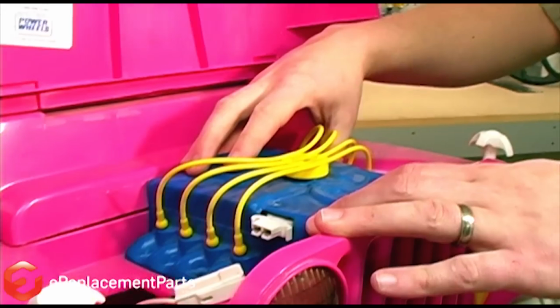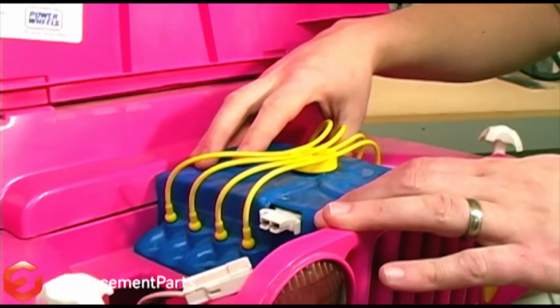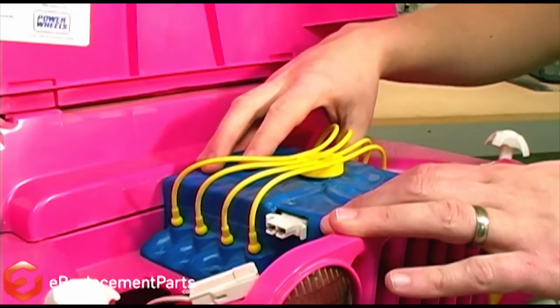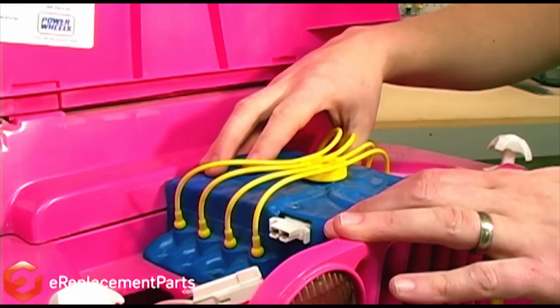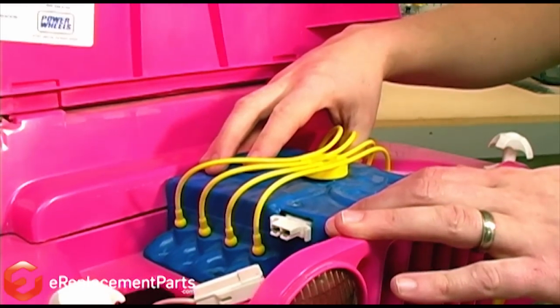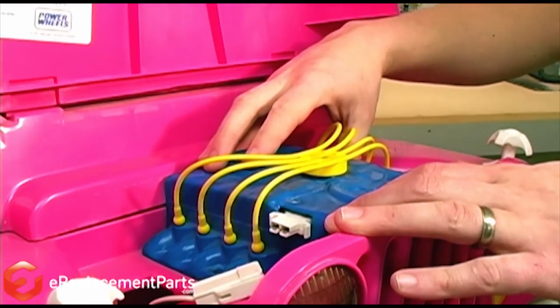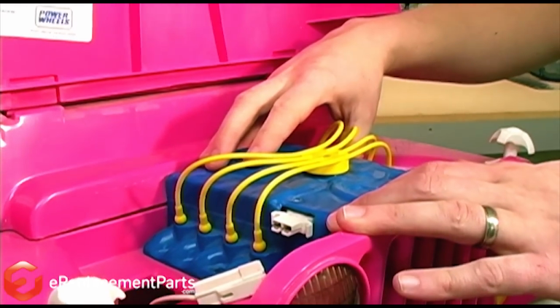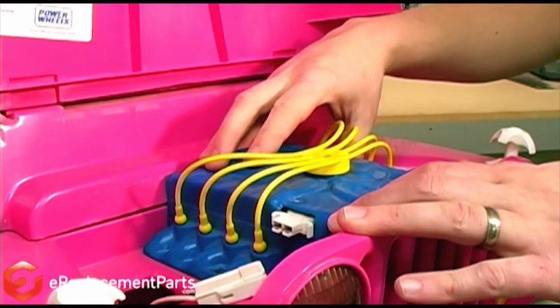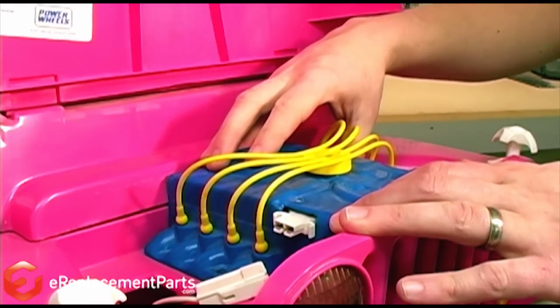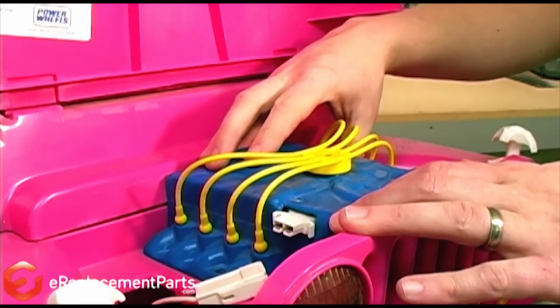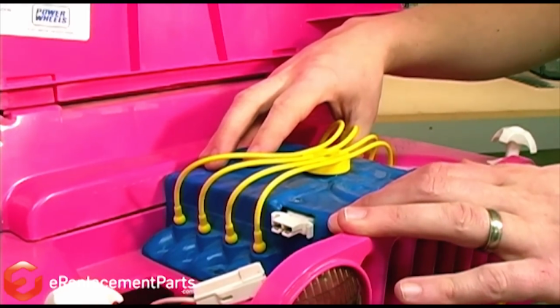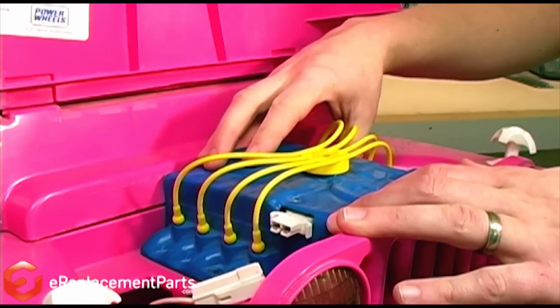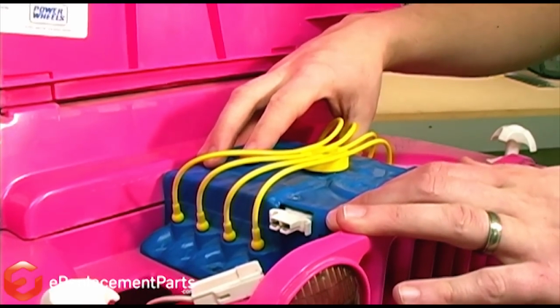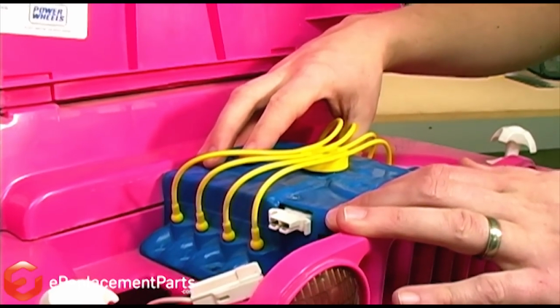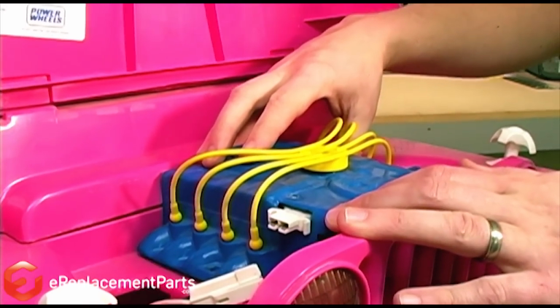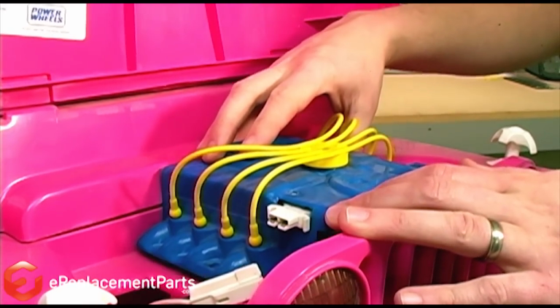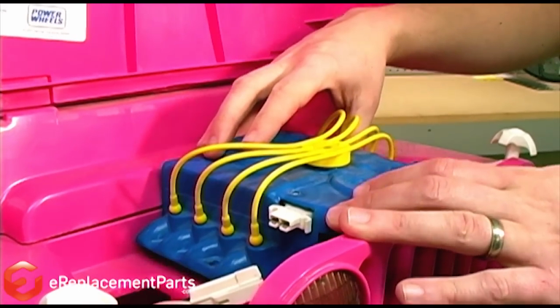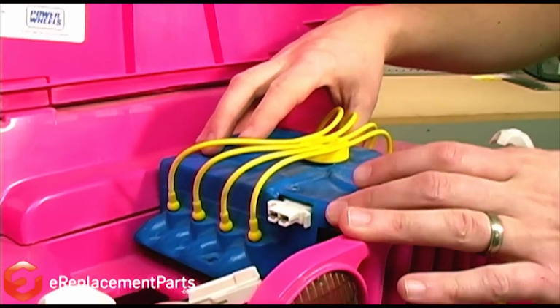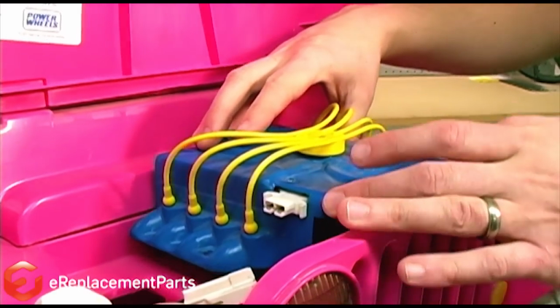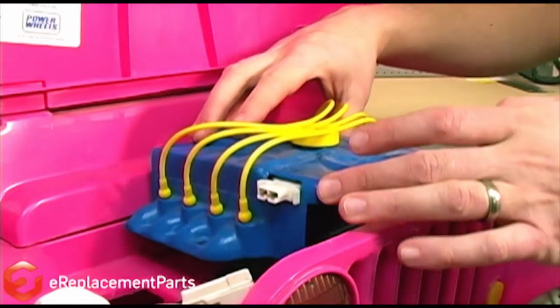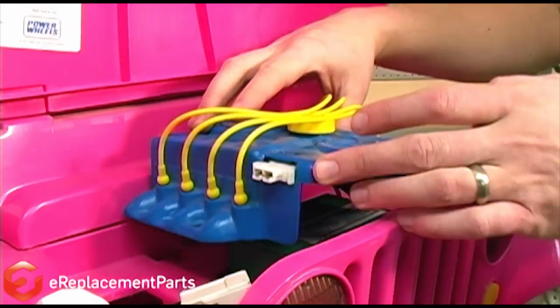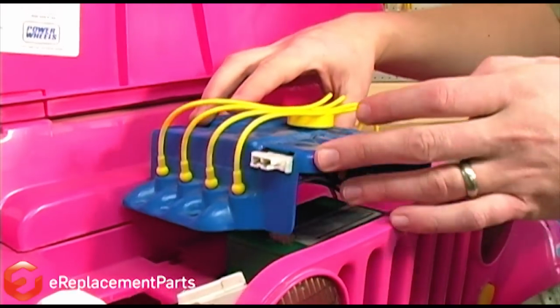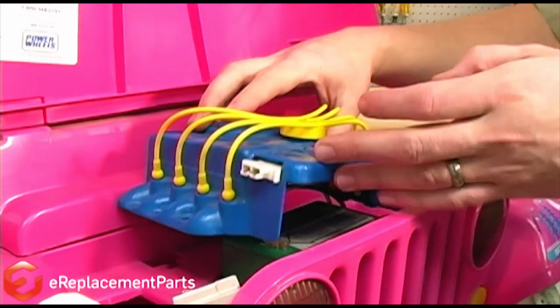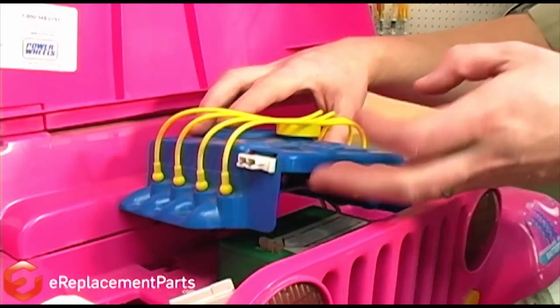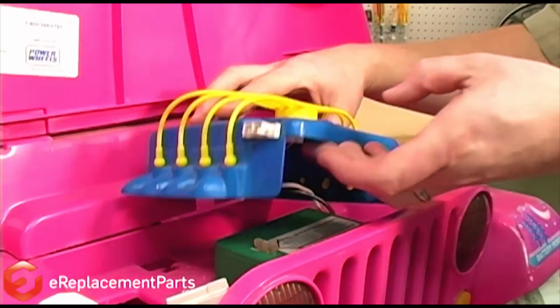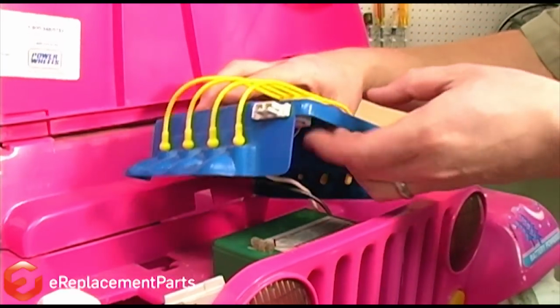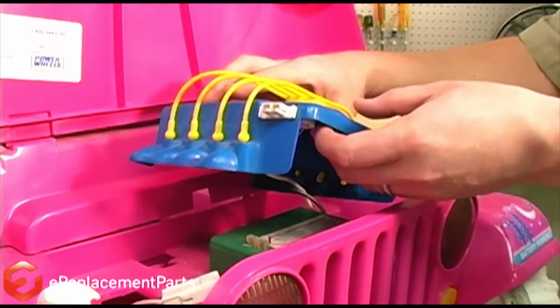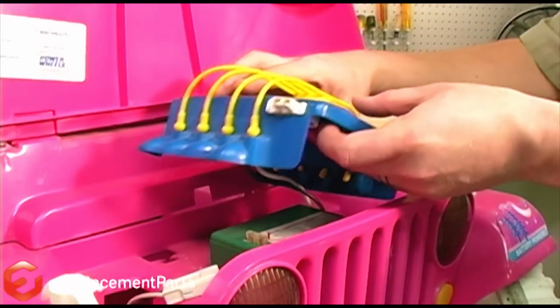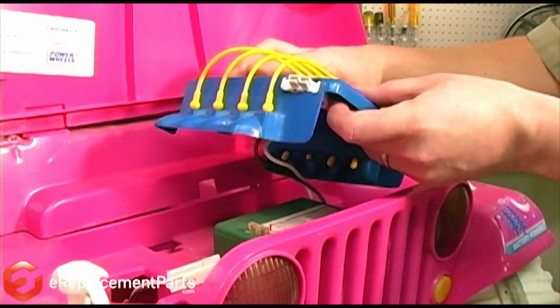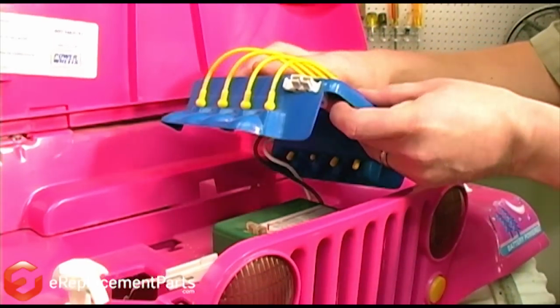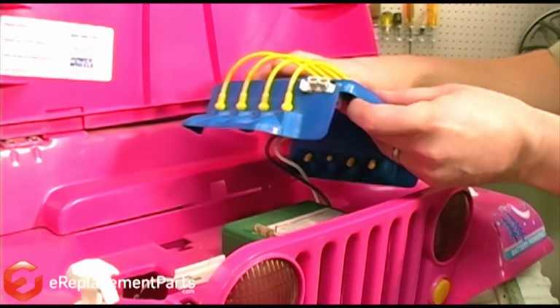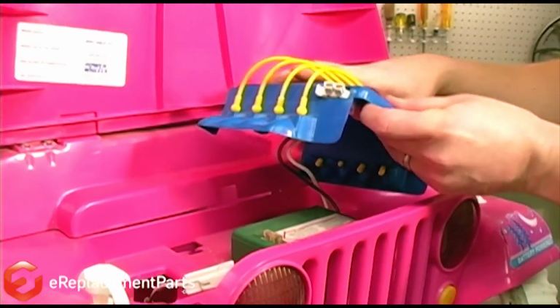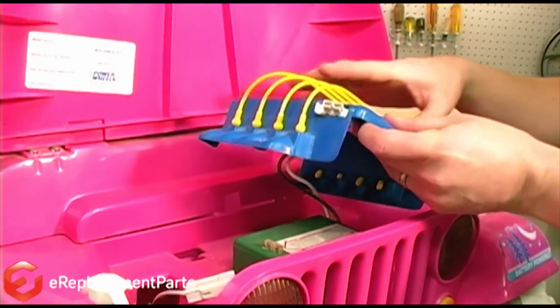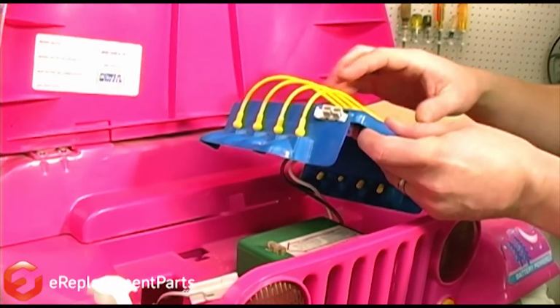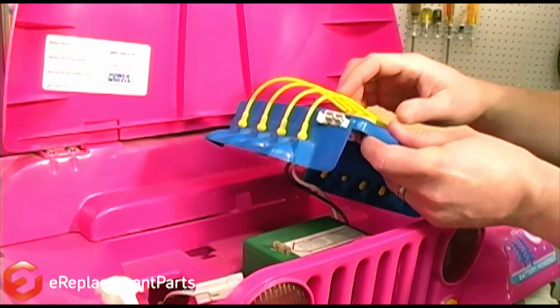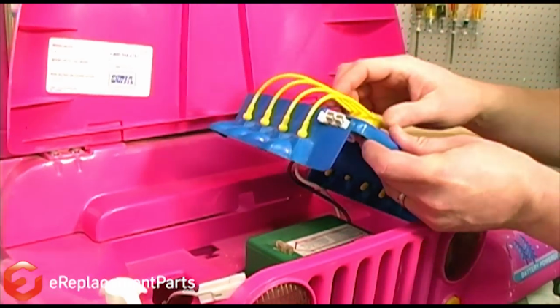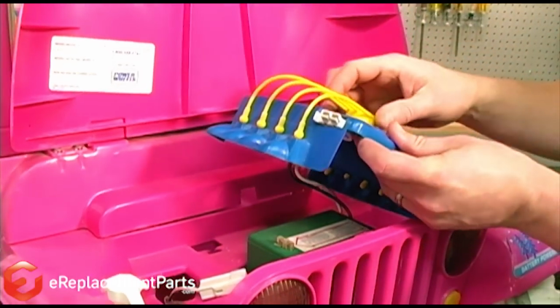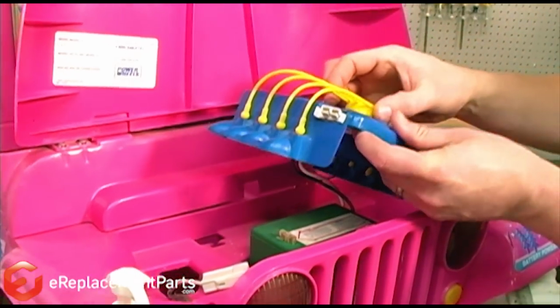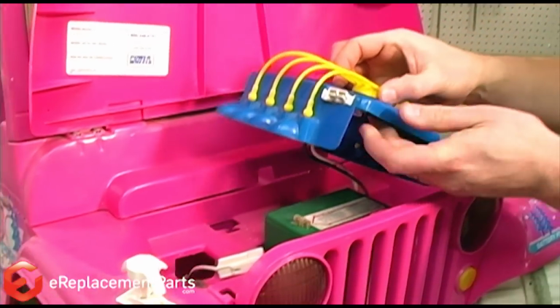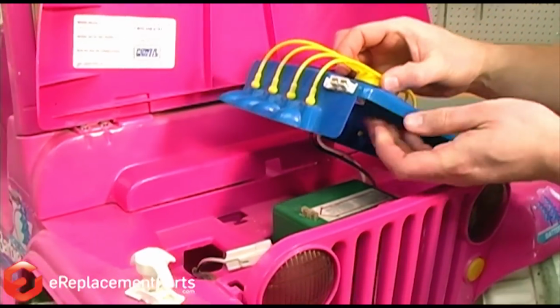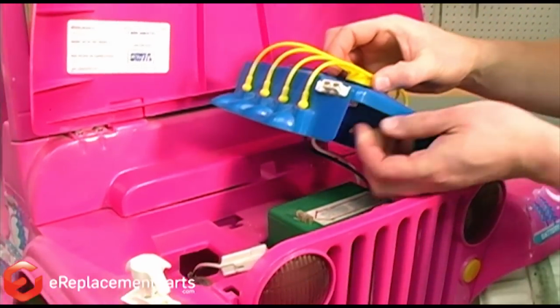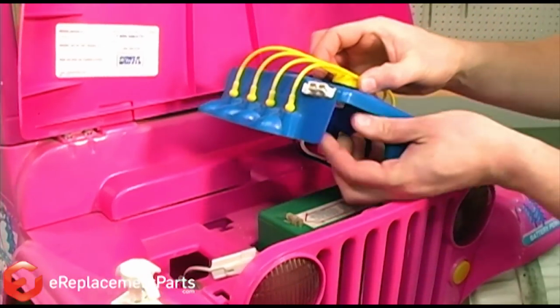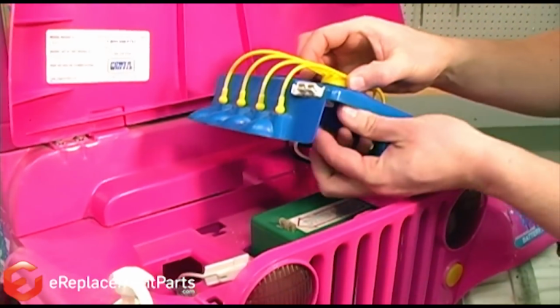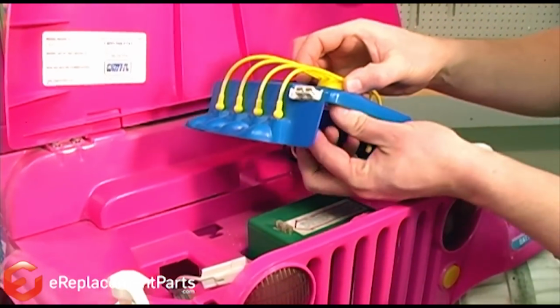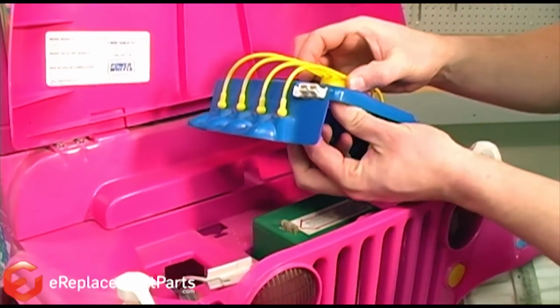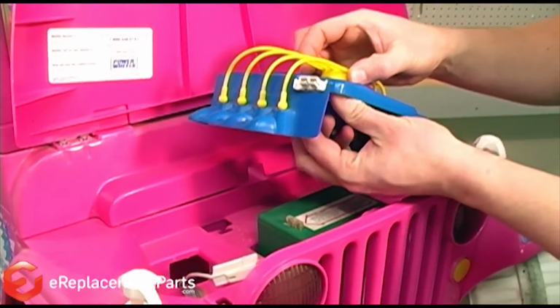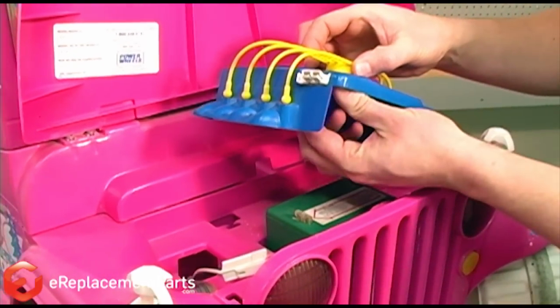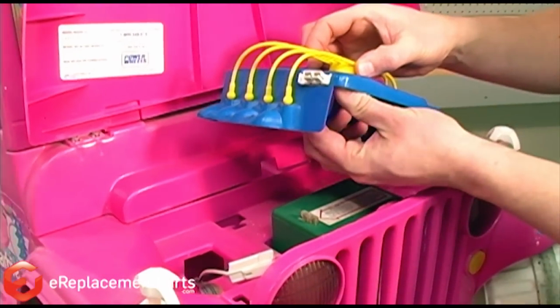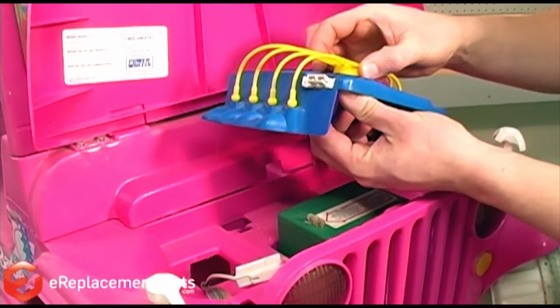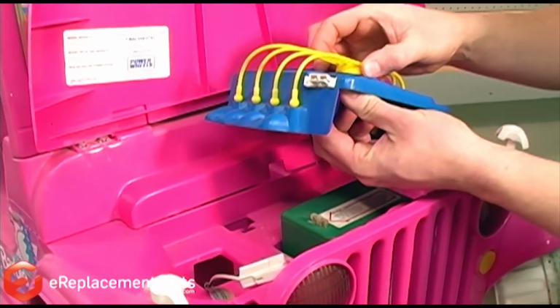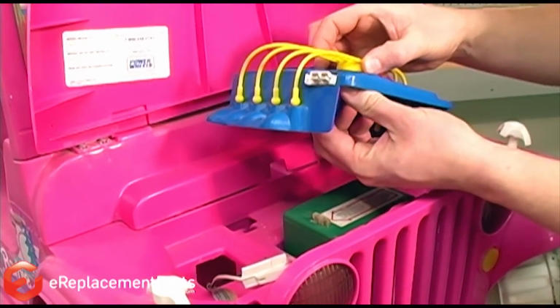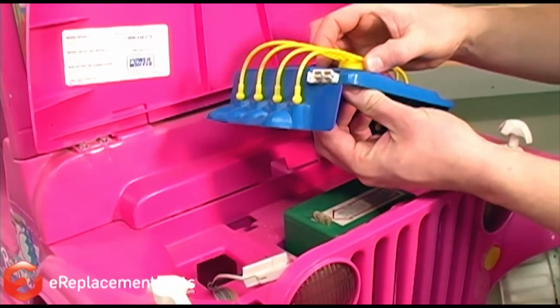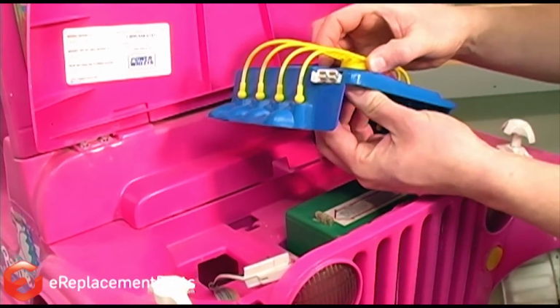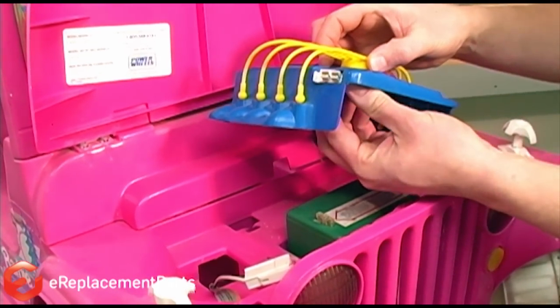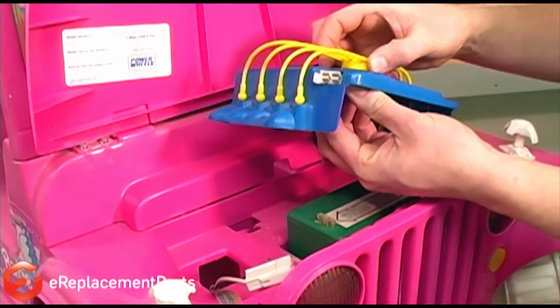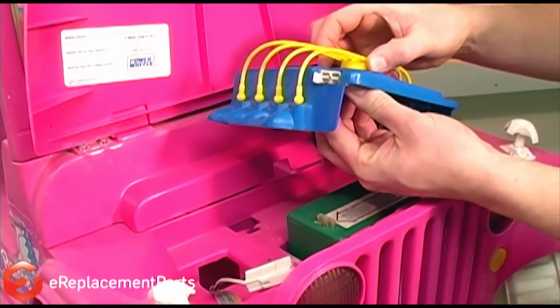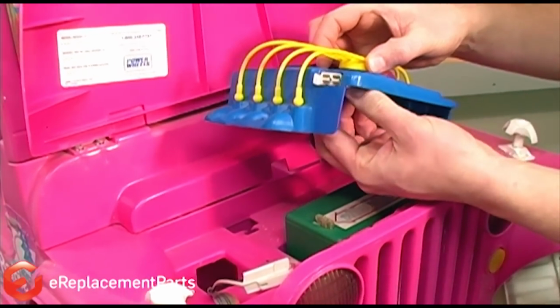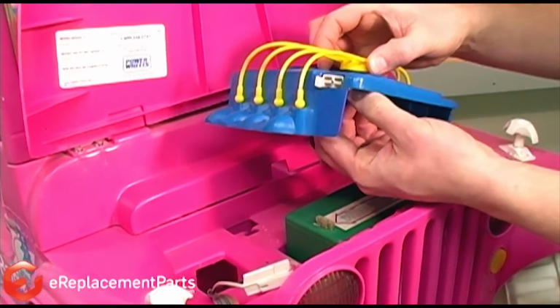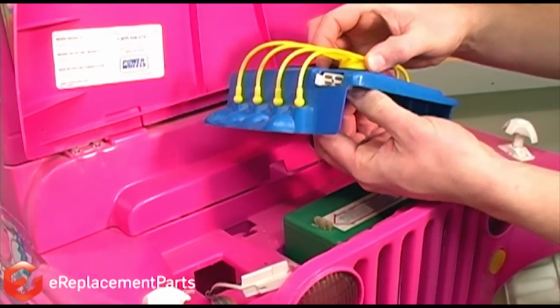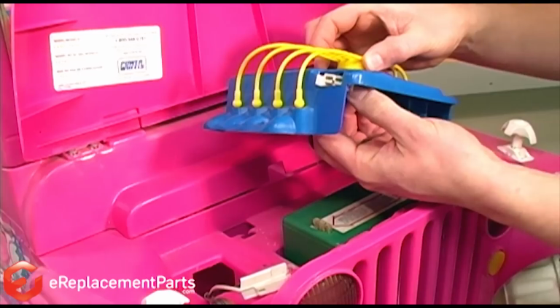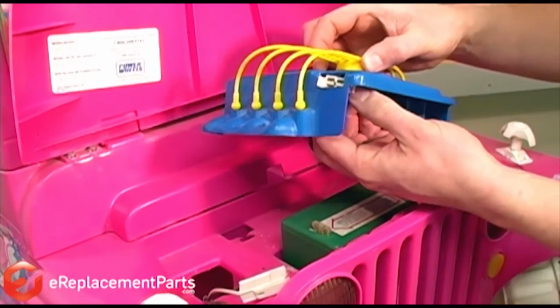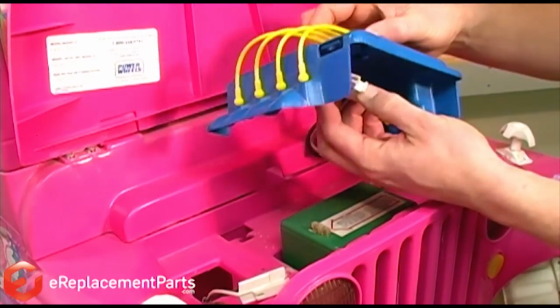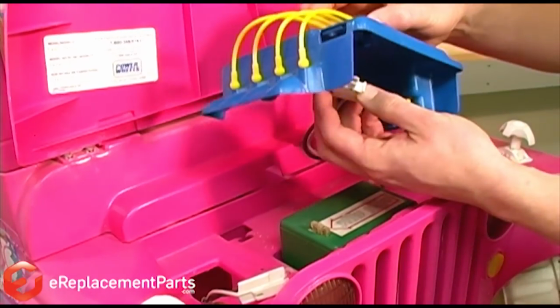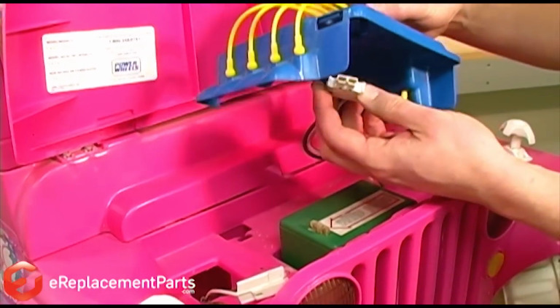With the screws removed, I can lift the cover away from the vehicle and thread the battery connector through the cover.